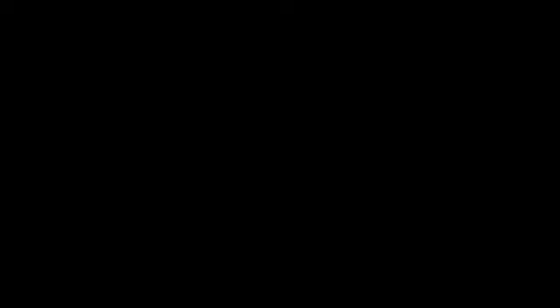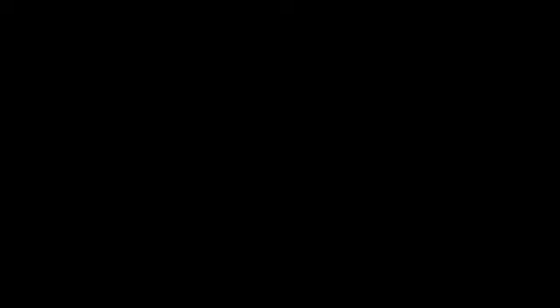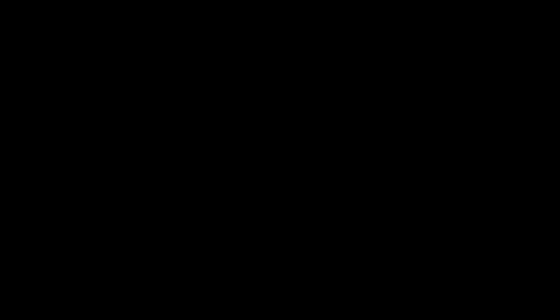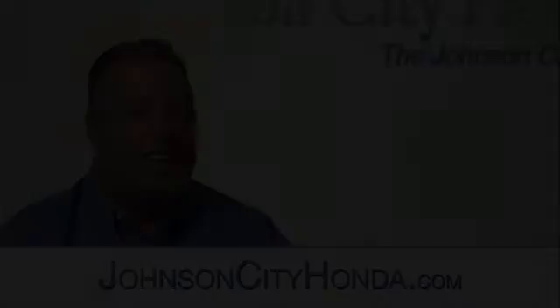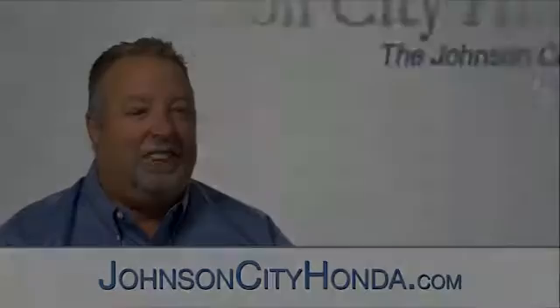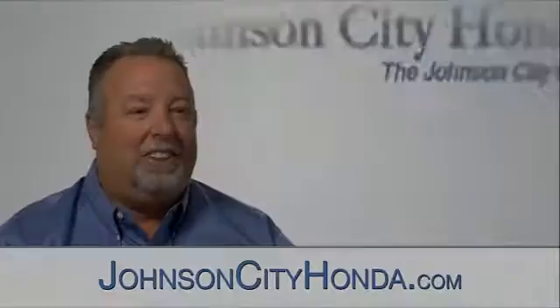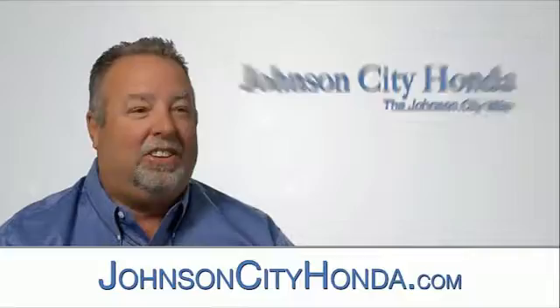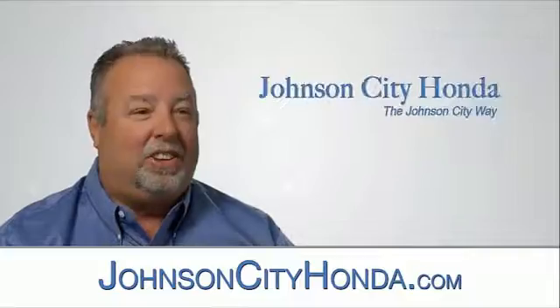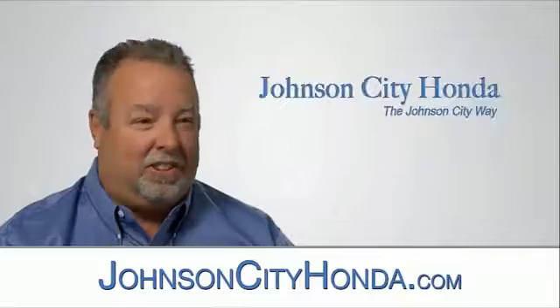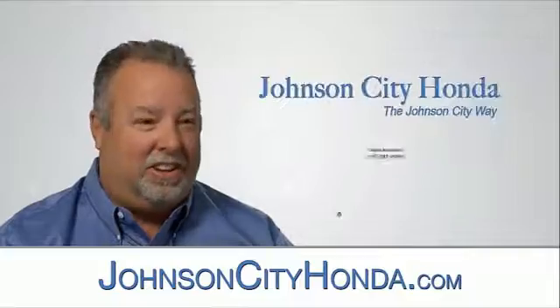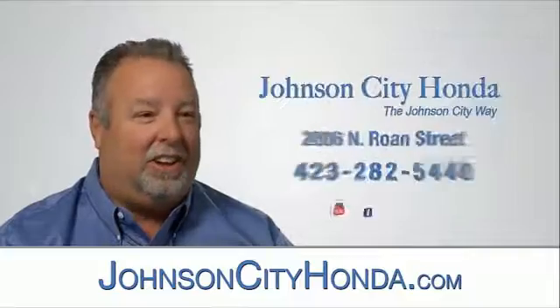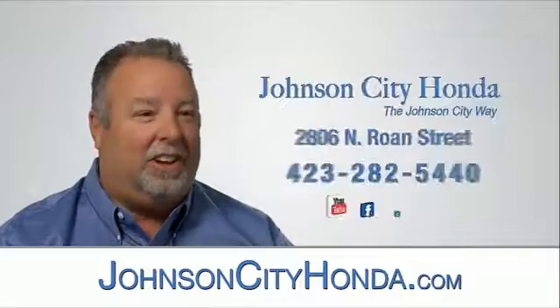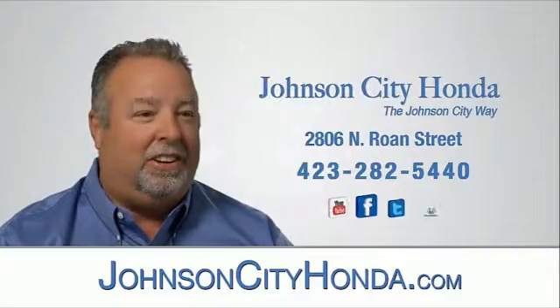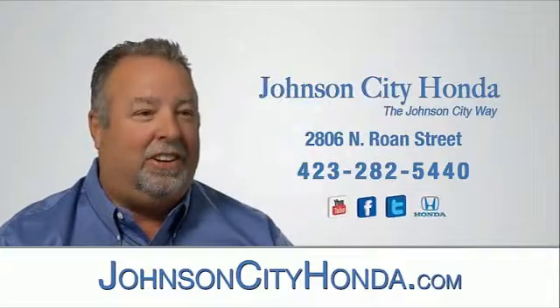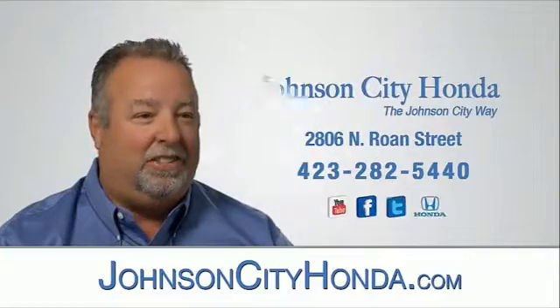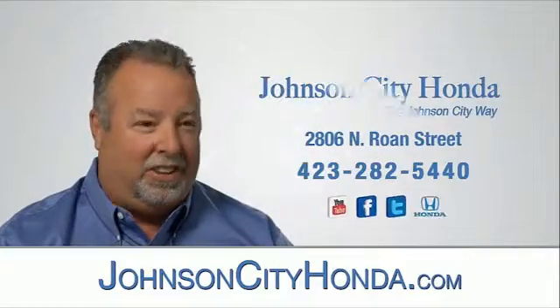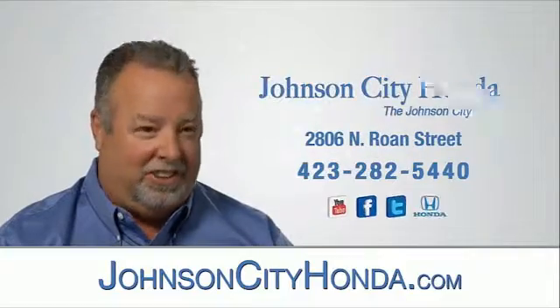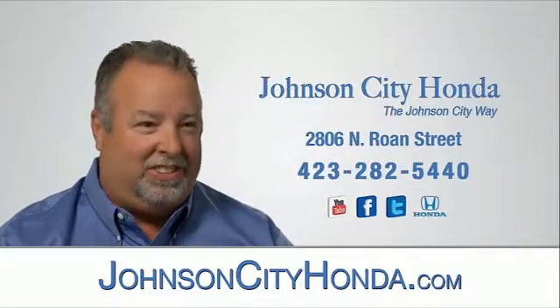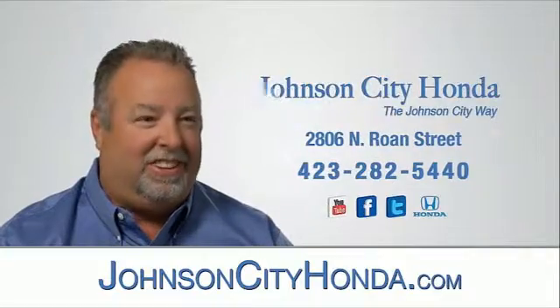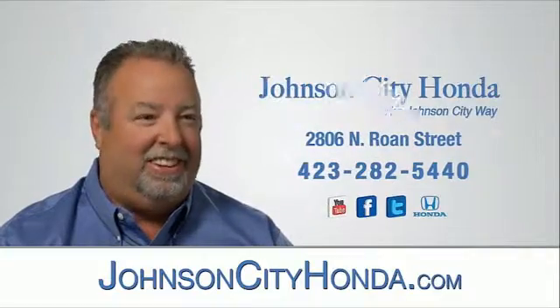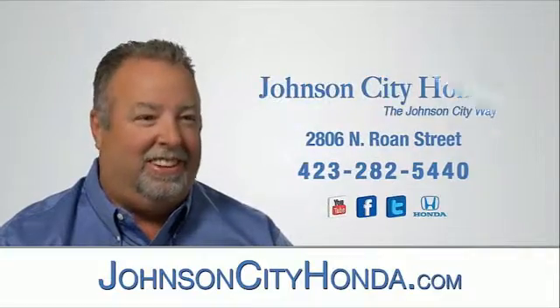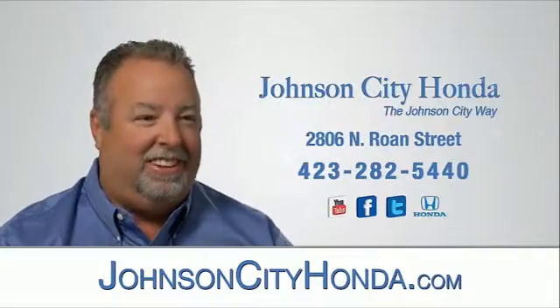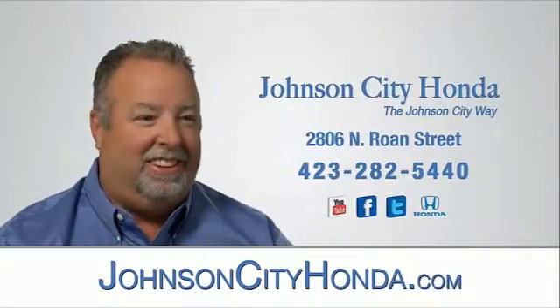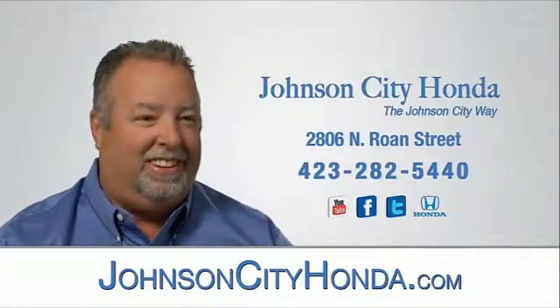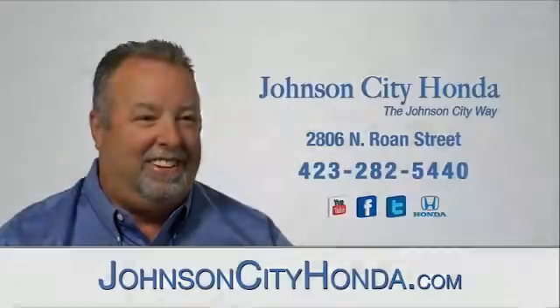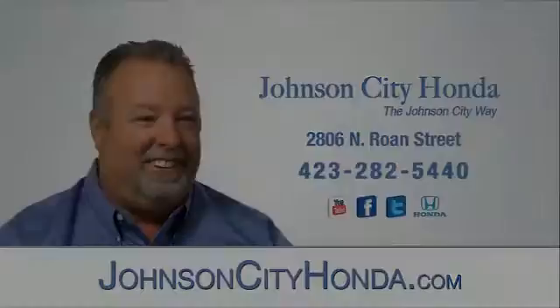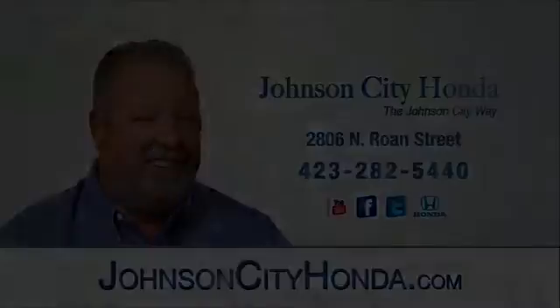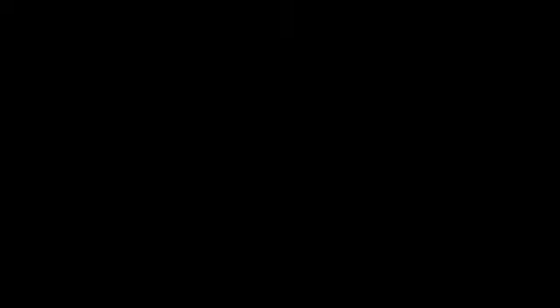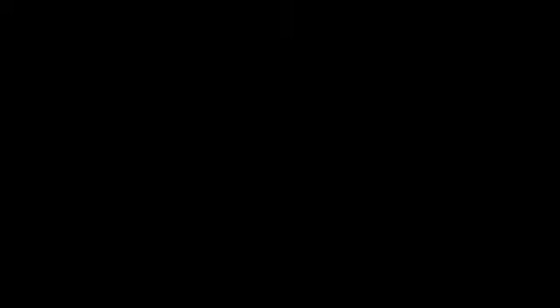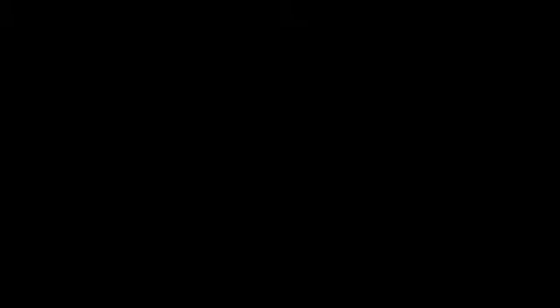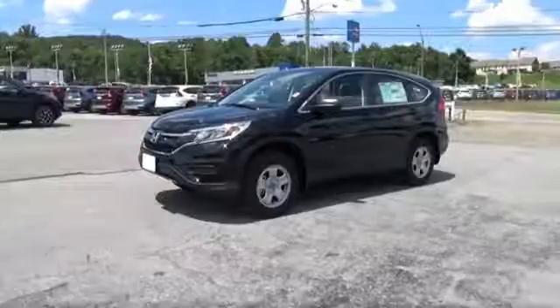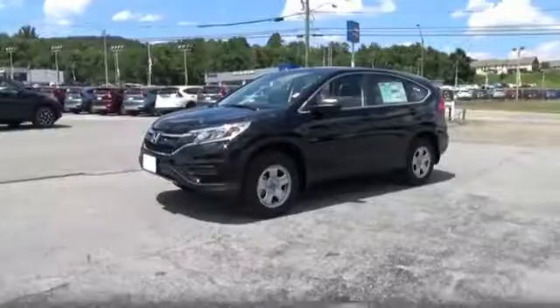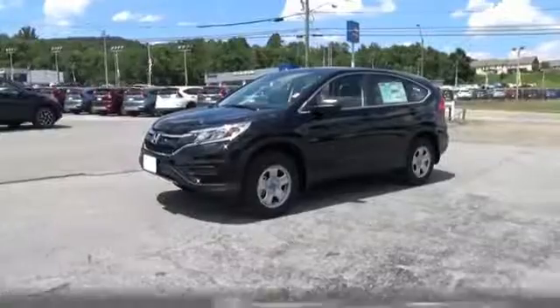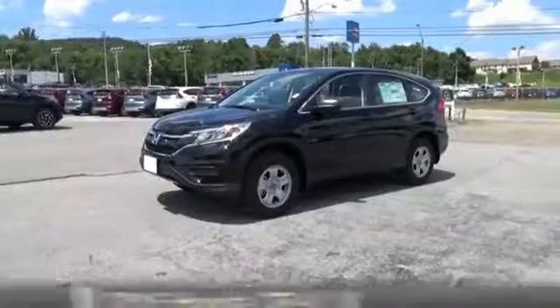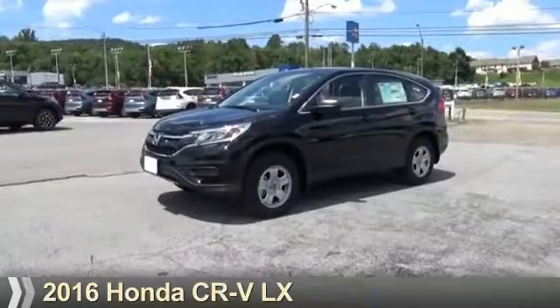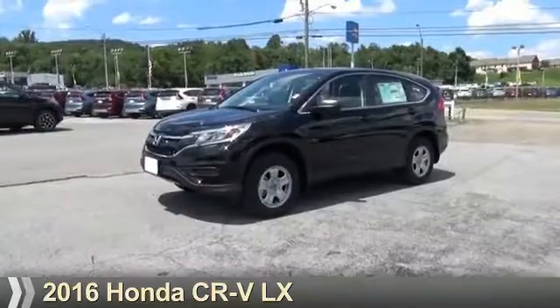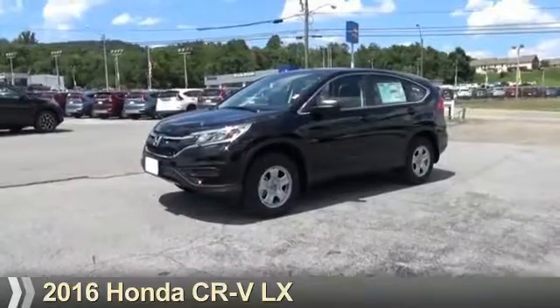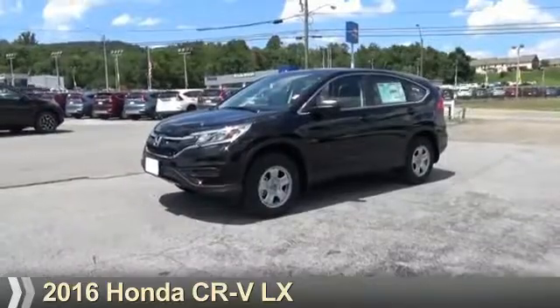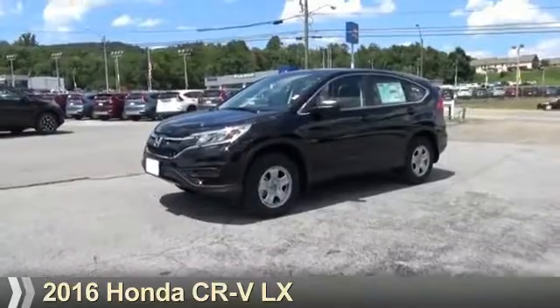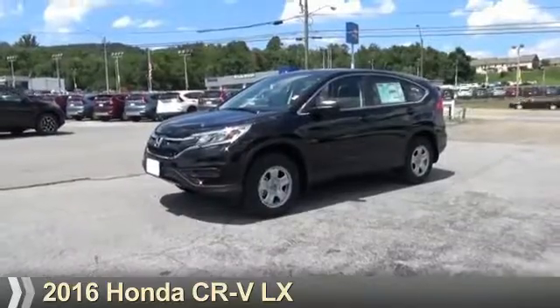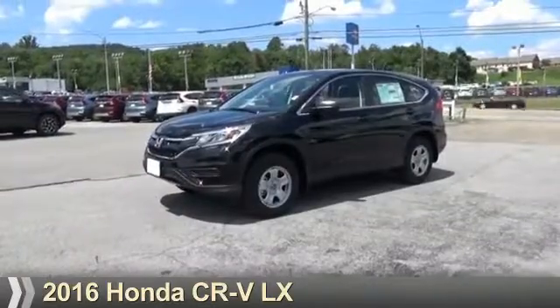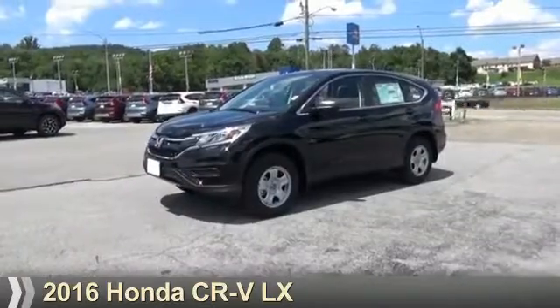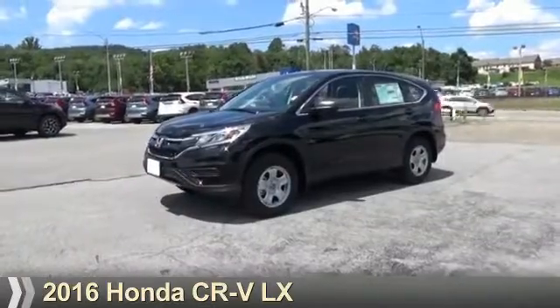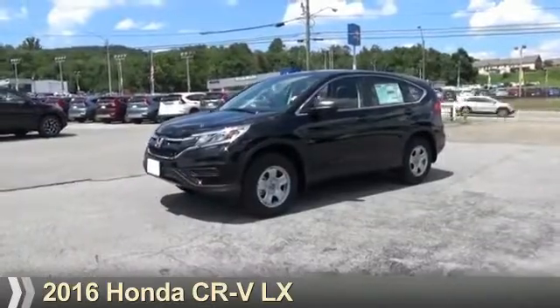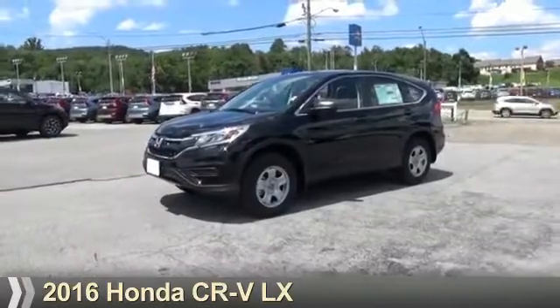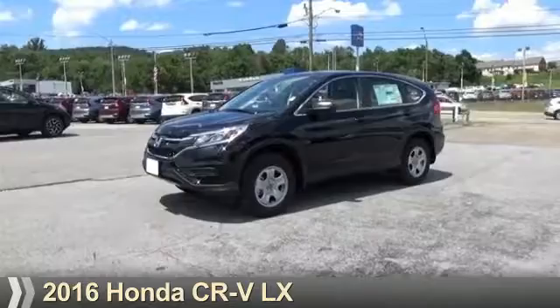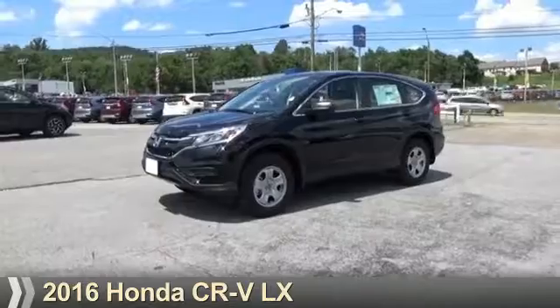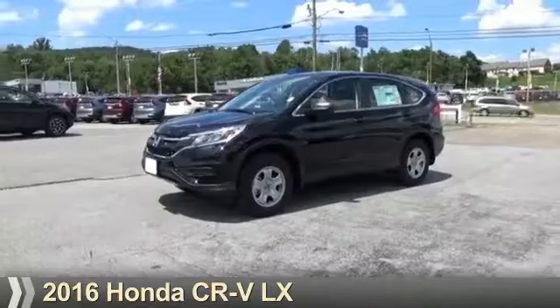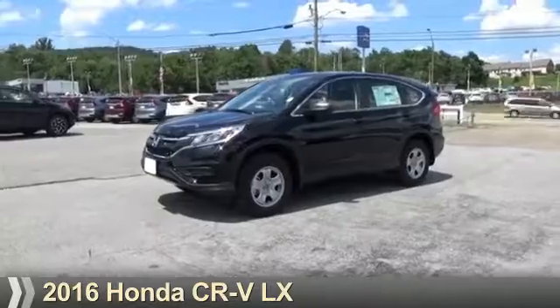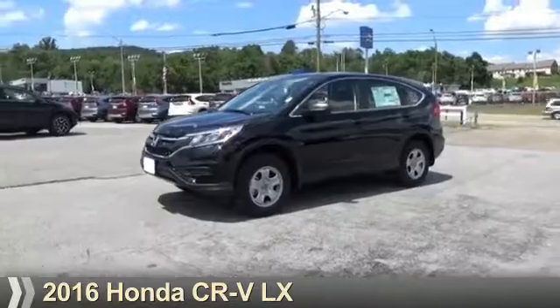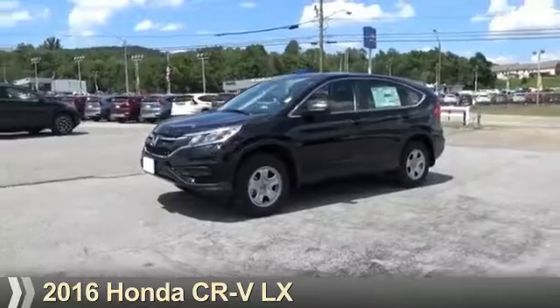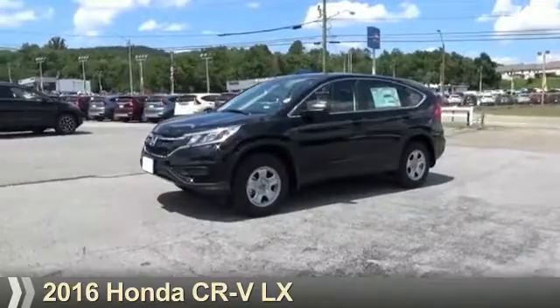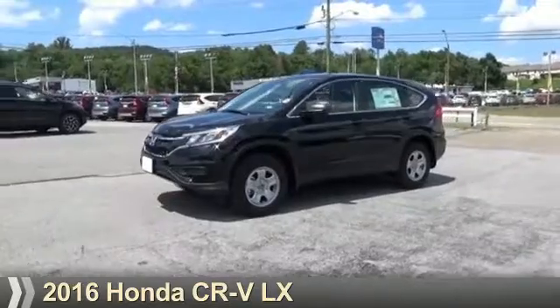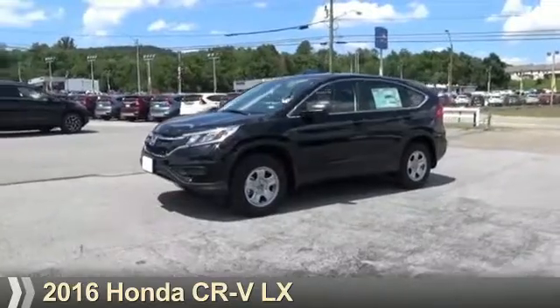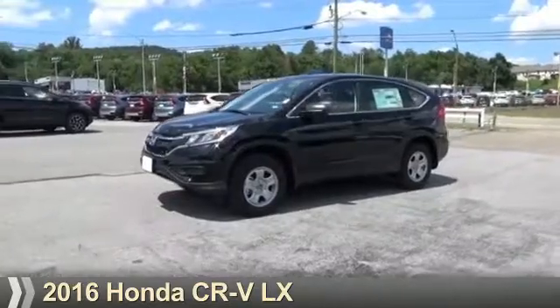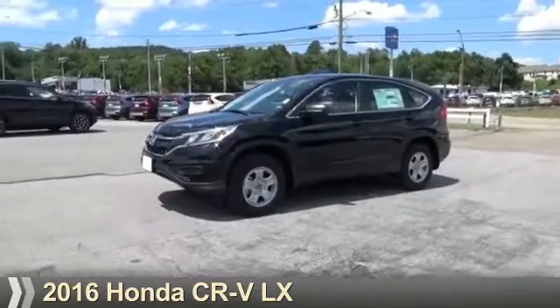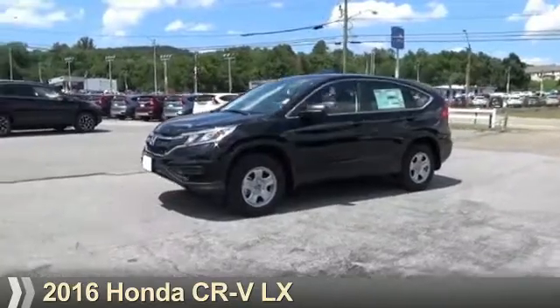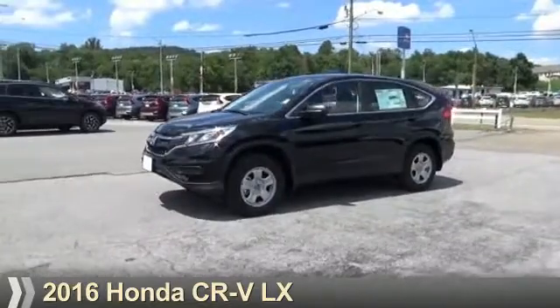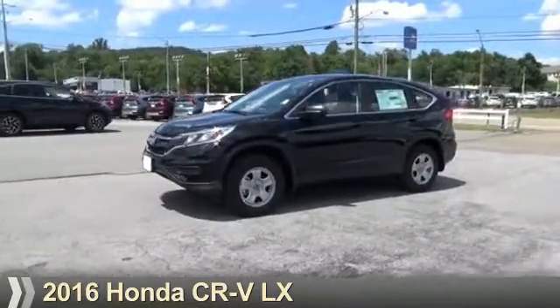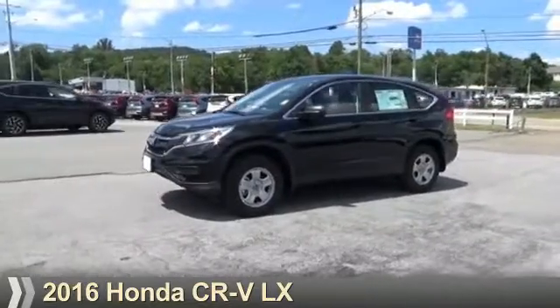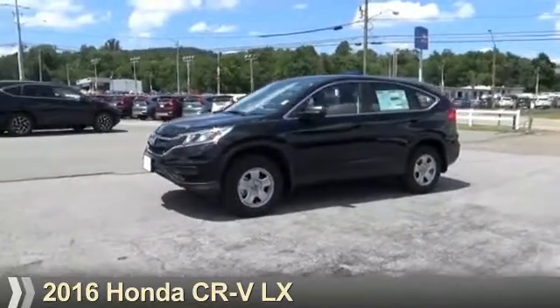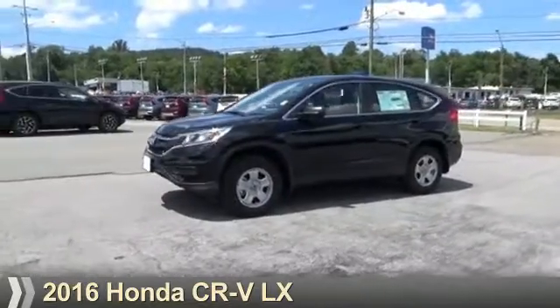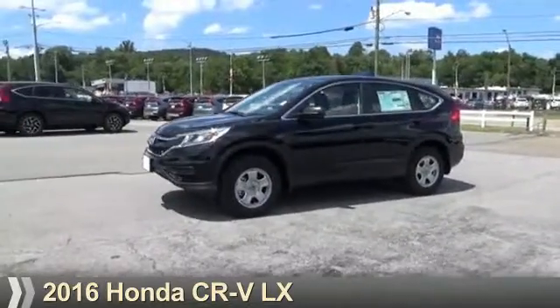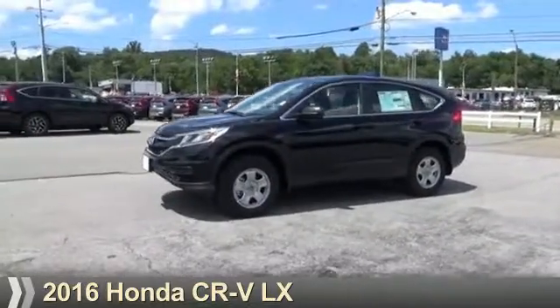JotCity Honda, JotCity. Presenting the 2016 Honda CR-V.